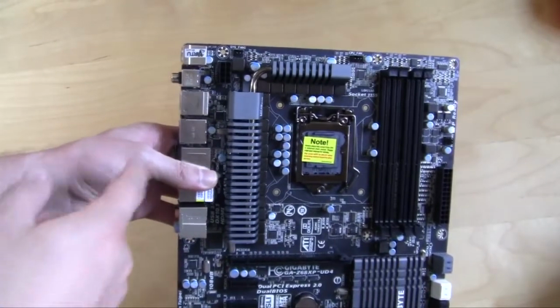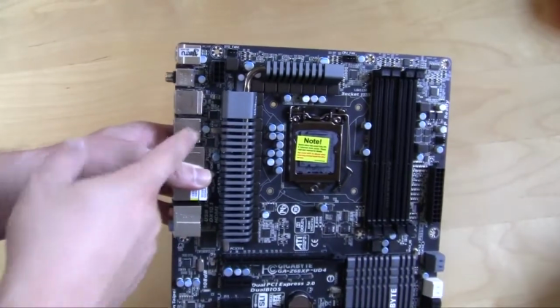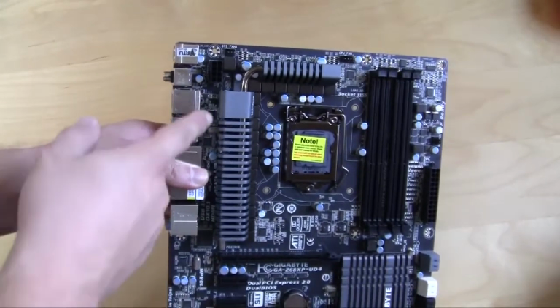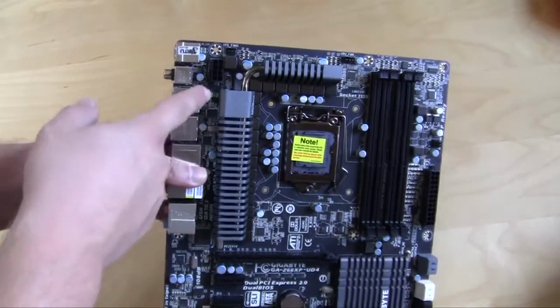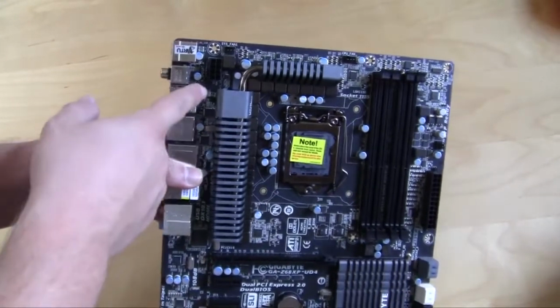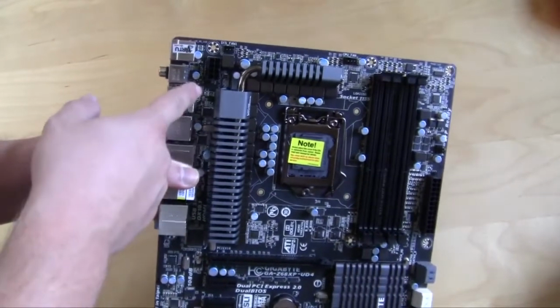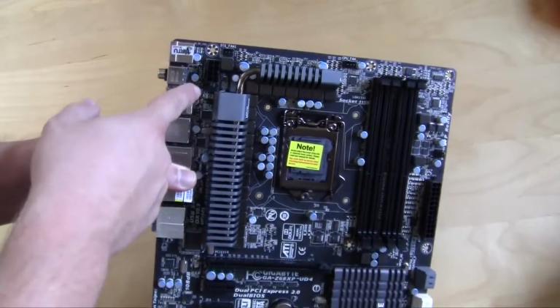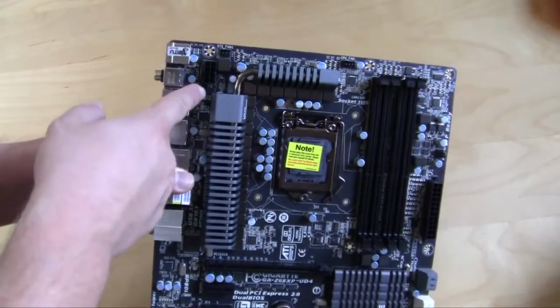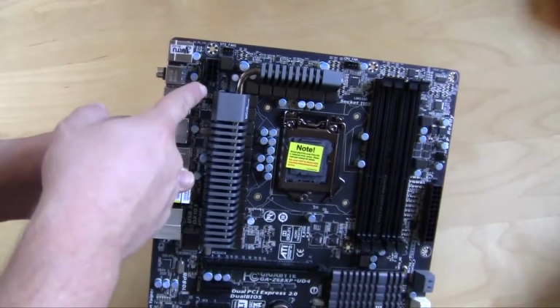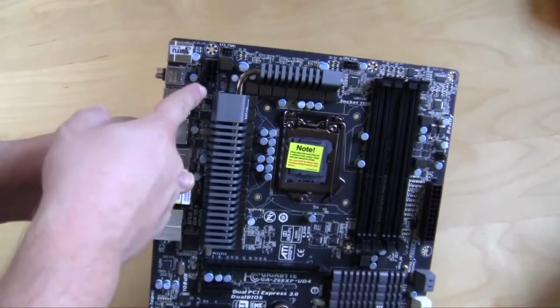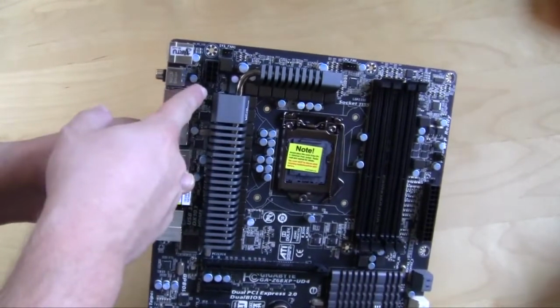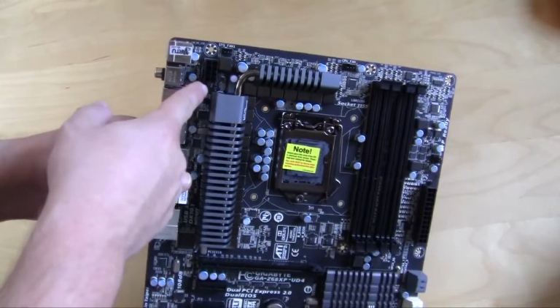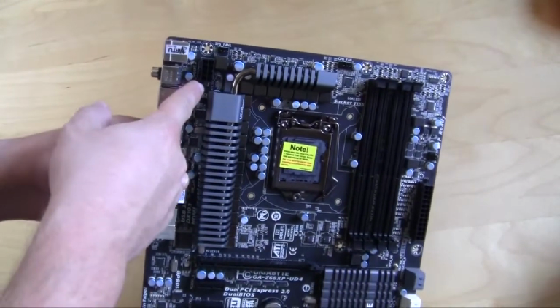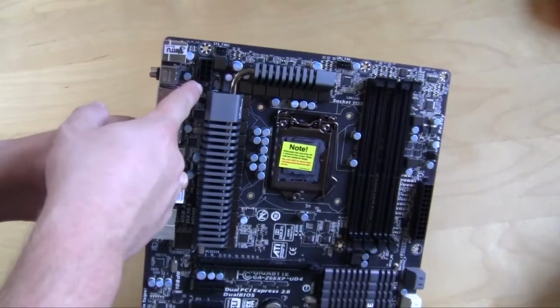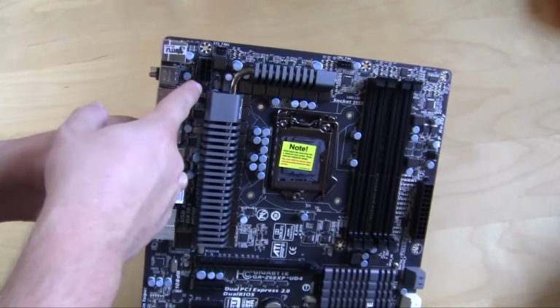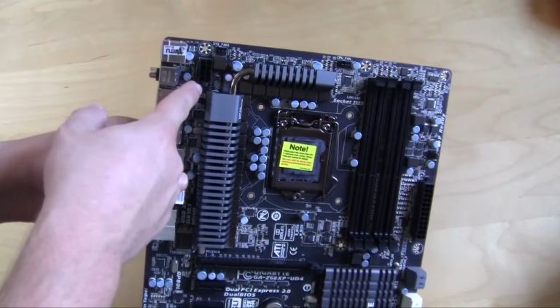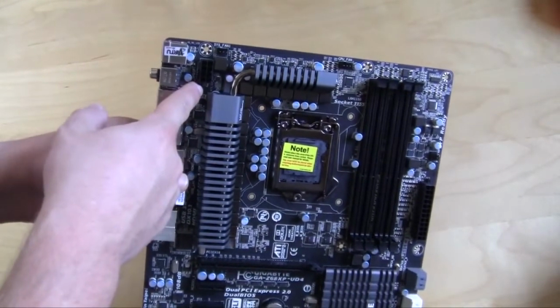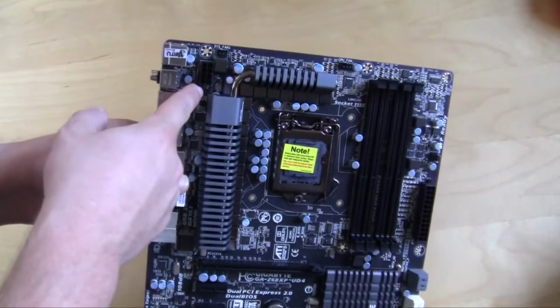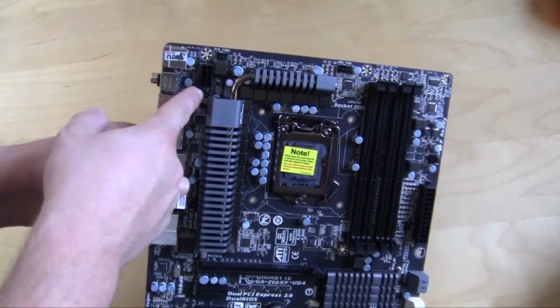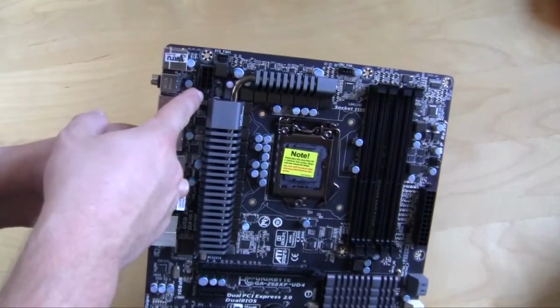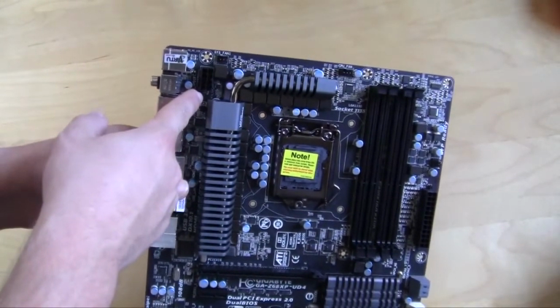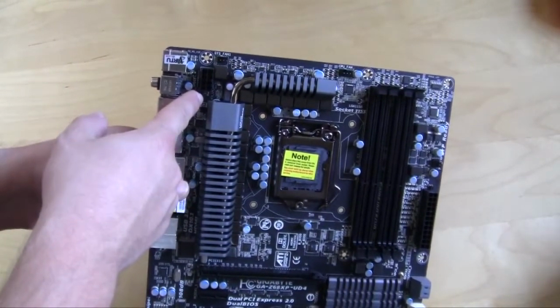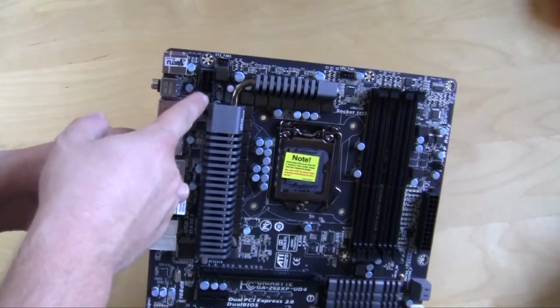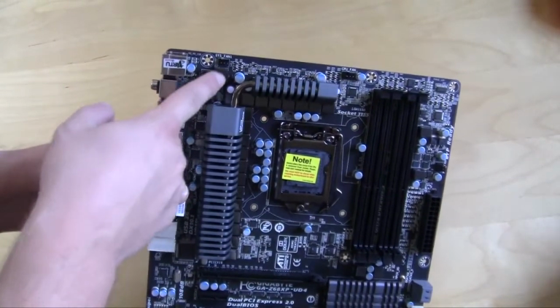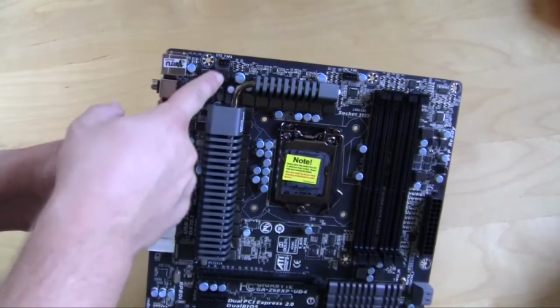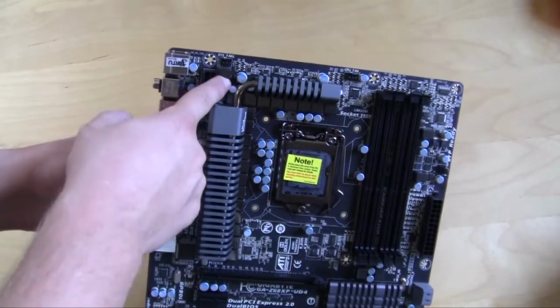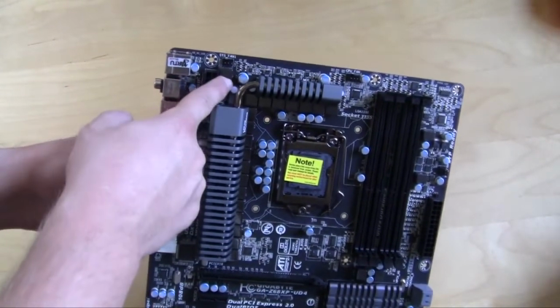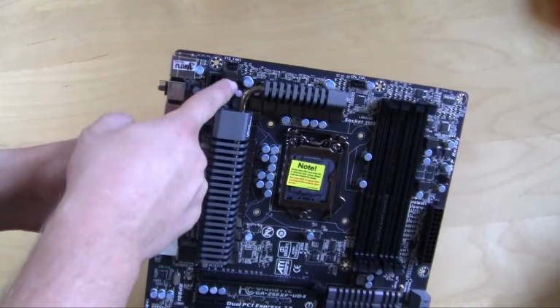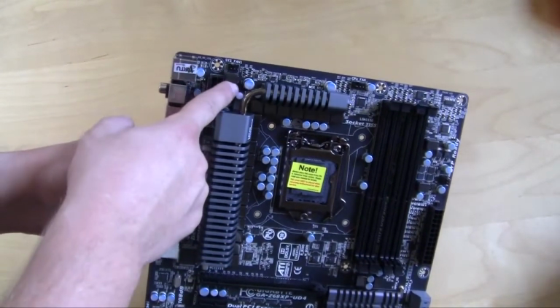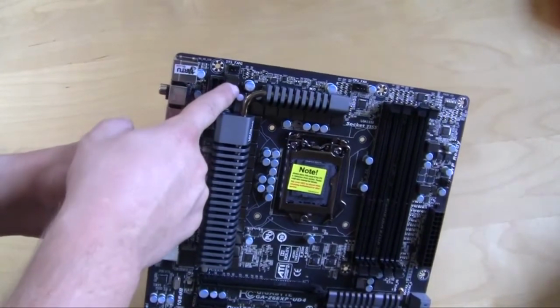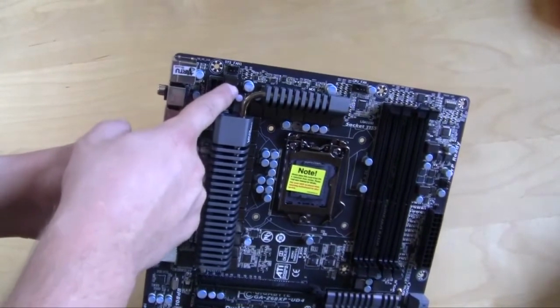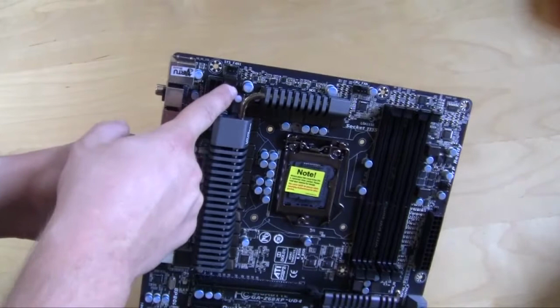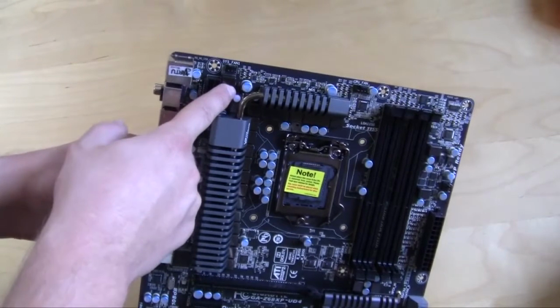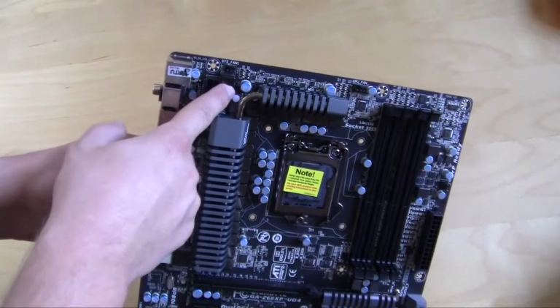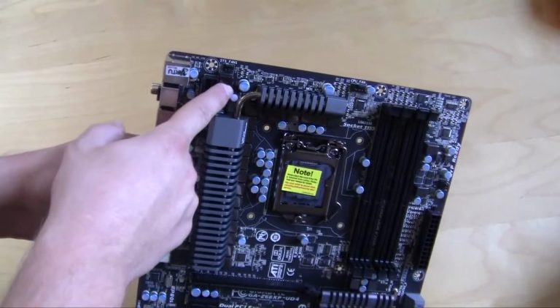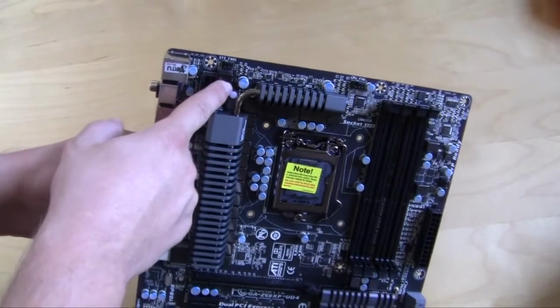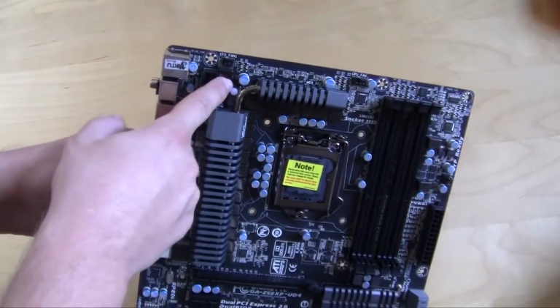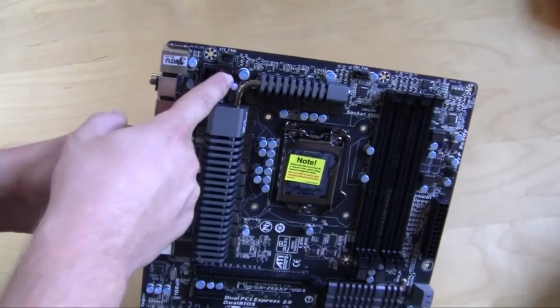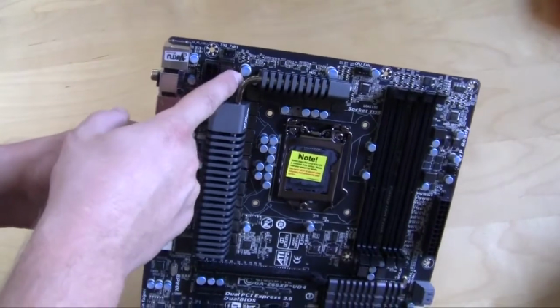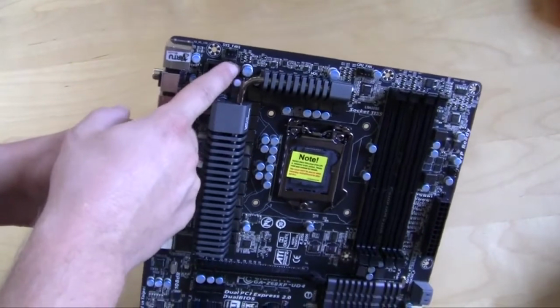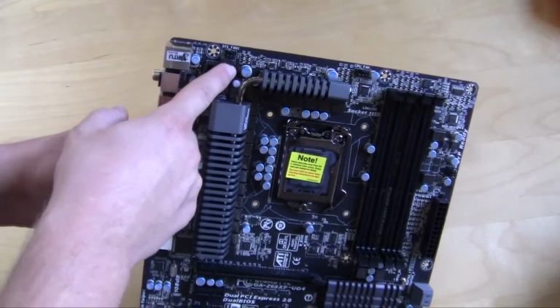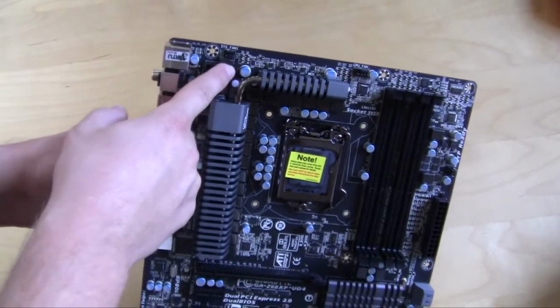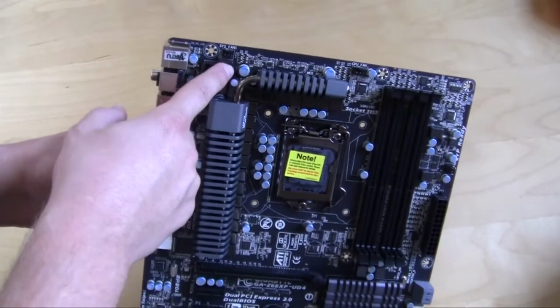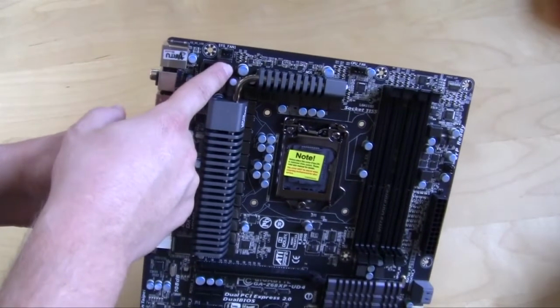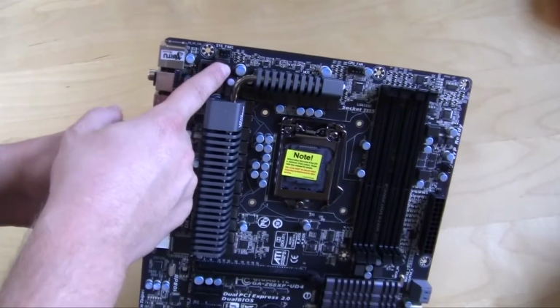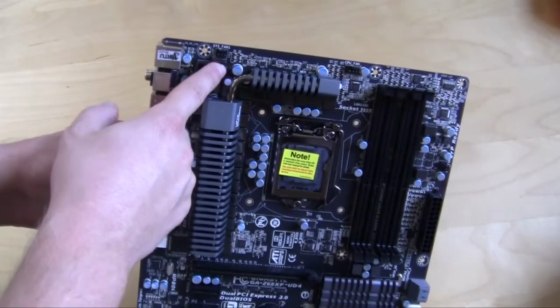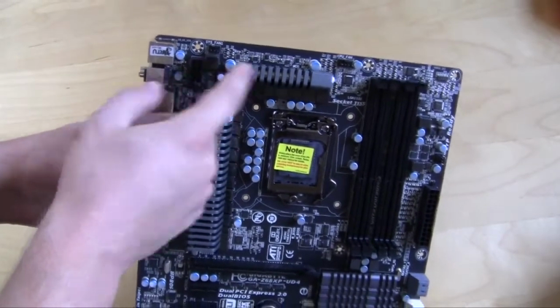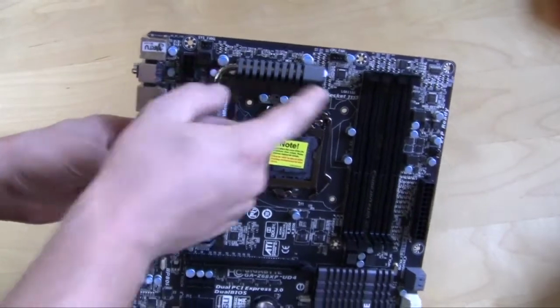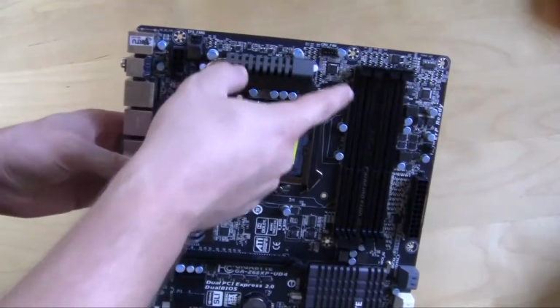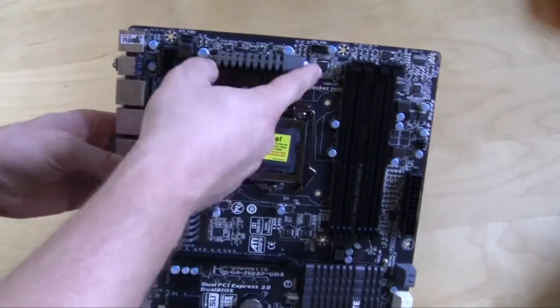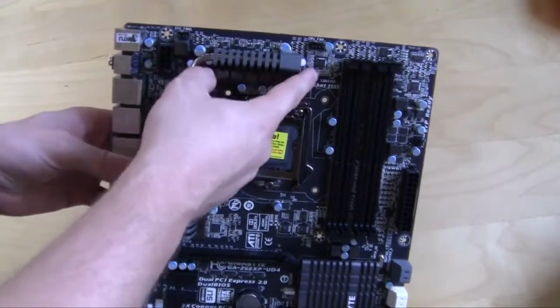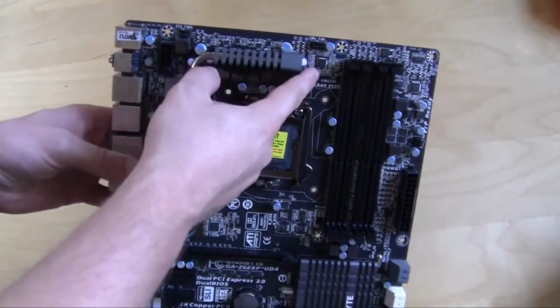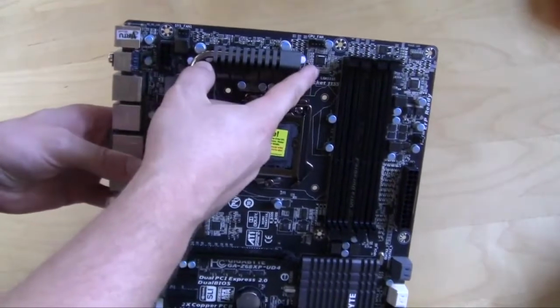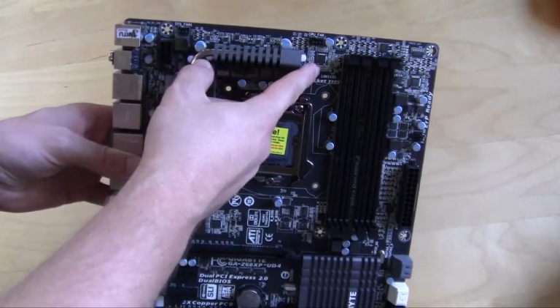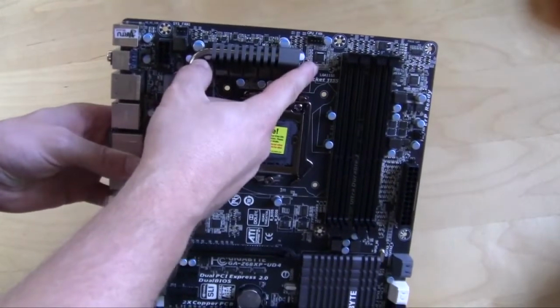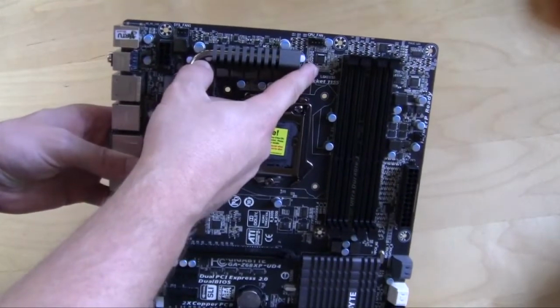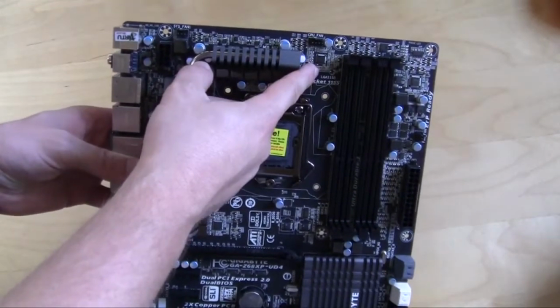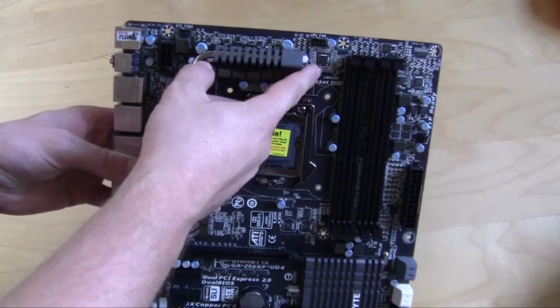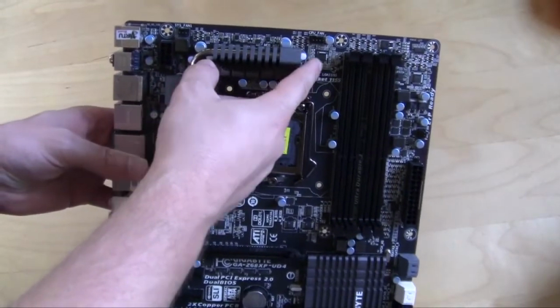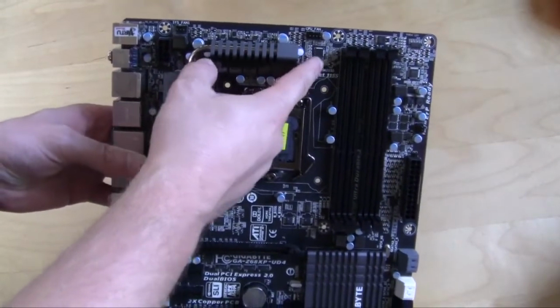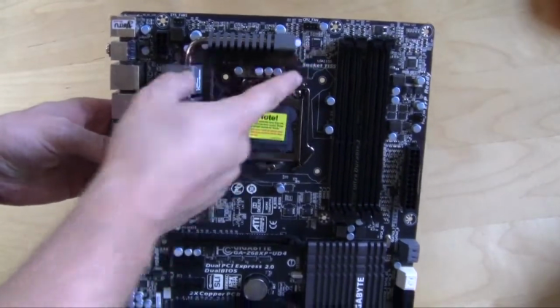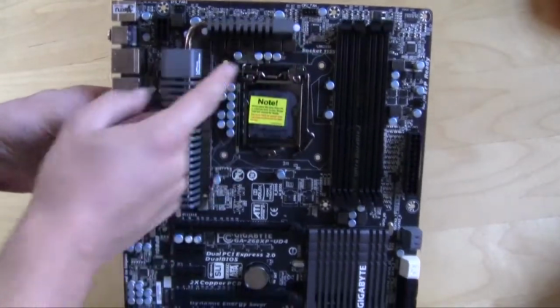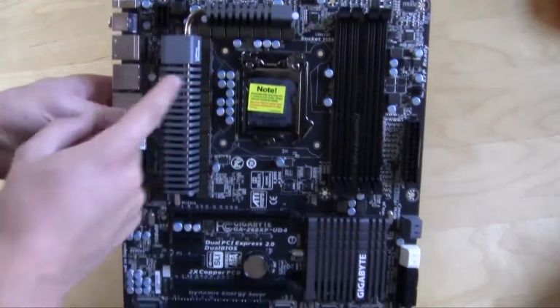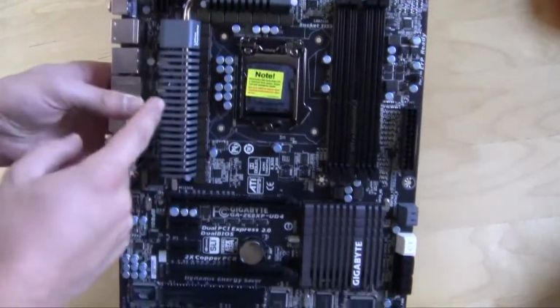Up top you have your 8-pin CPU power connector, a 3-pin fan connector, and your 4-pin CPU fan connector.